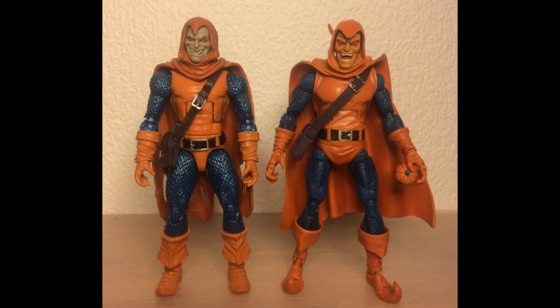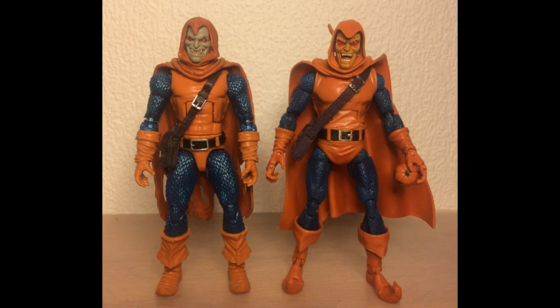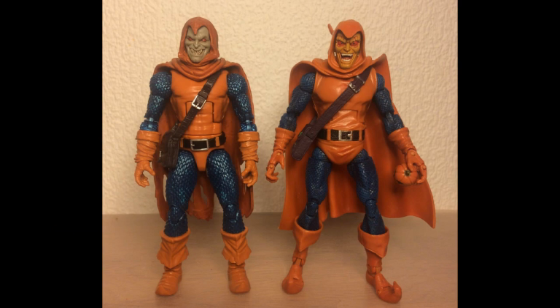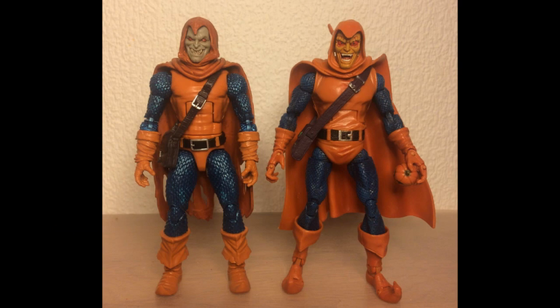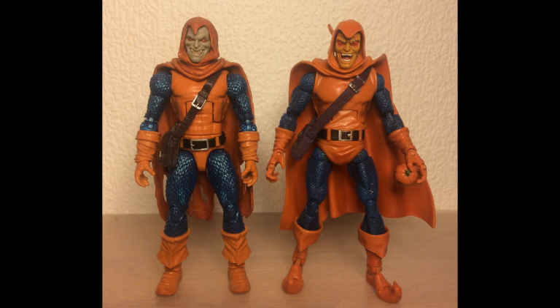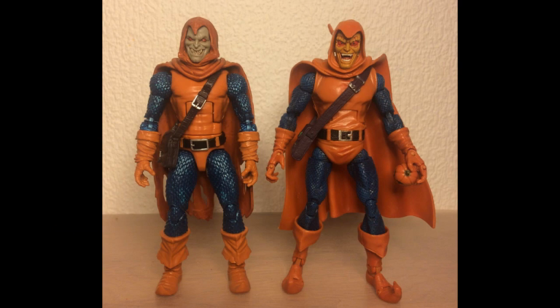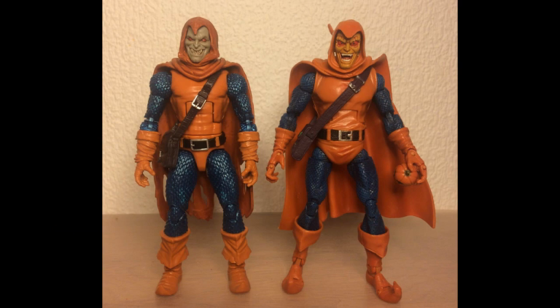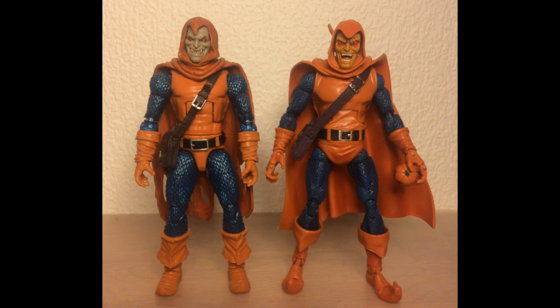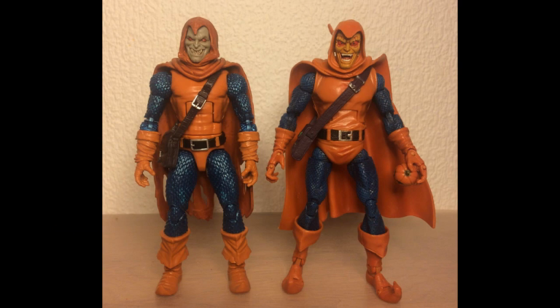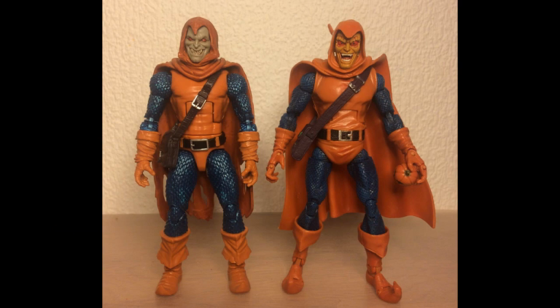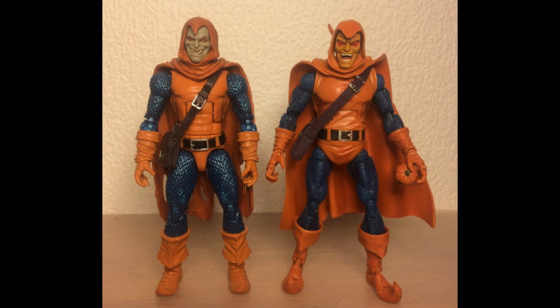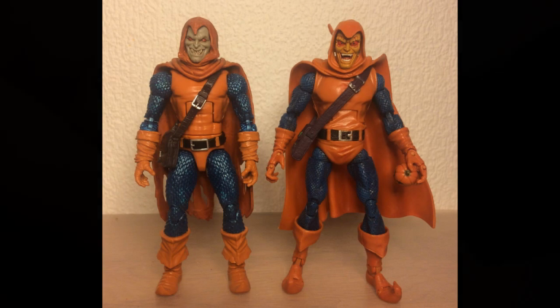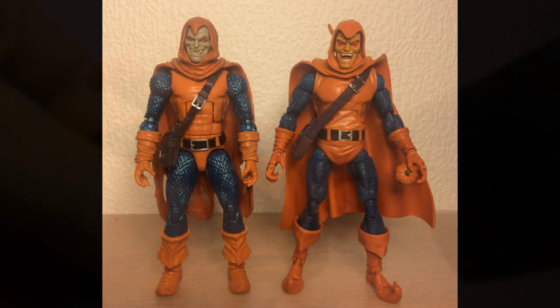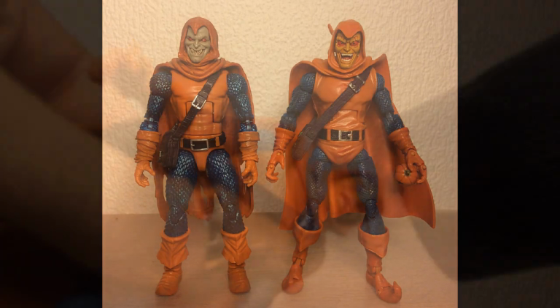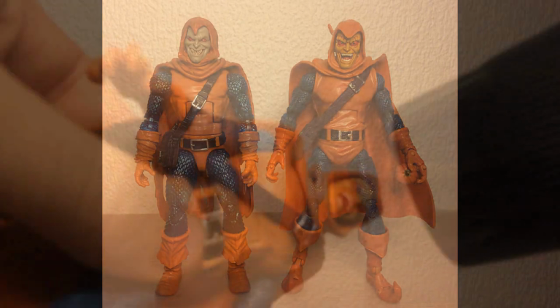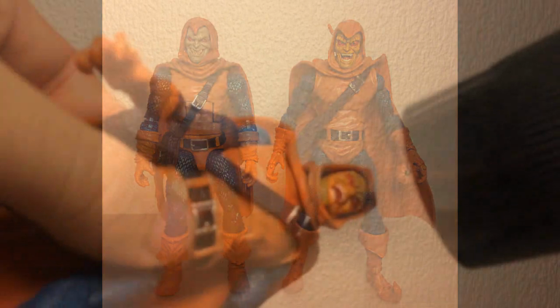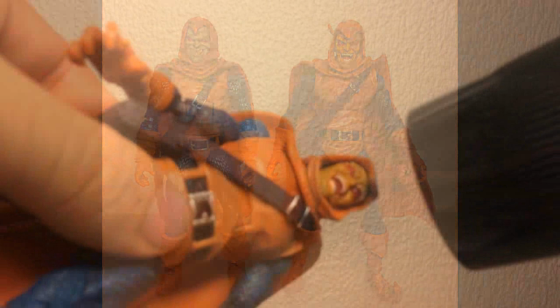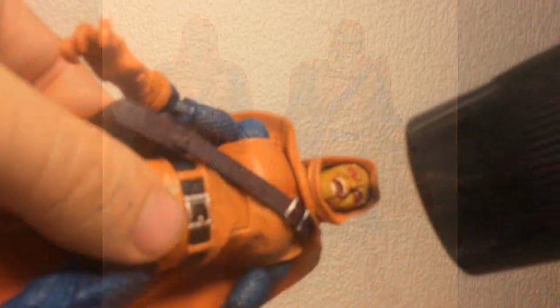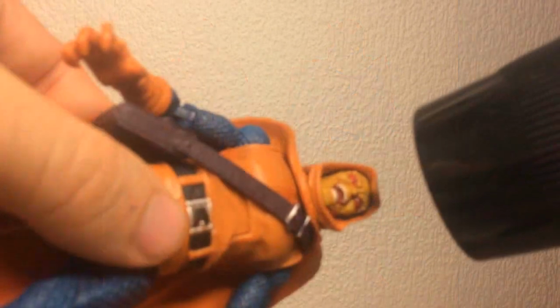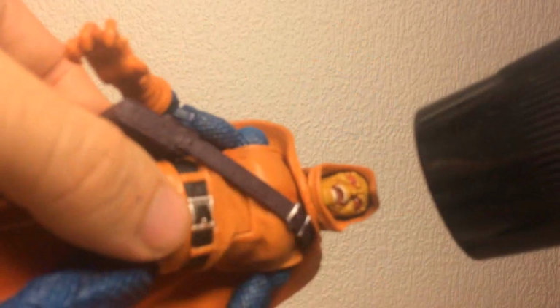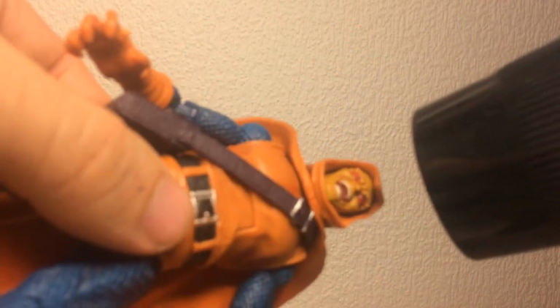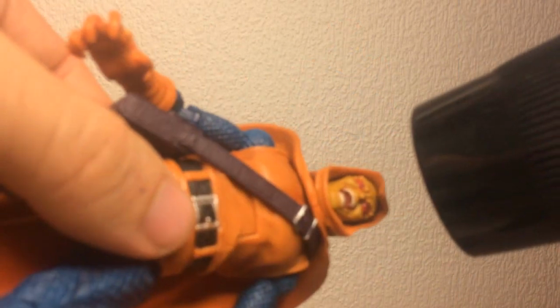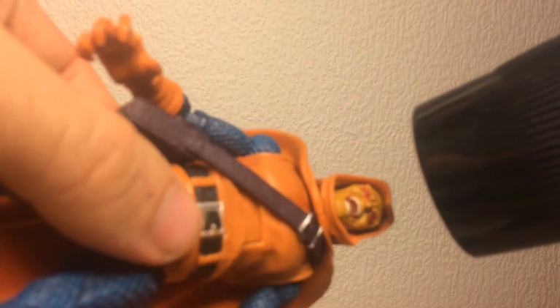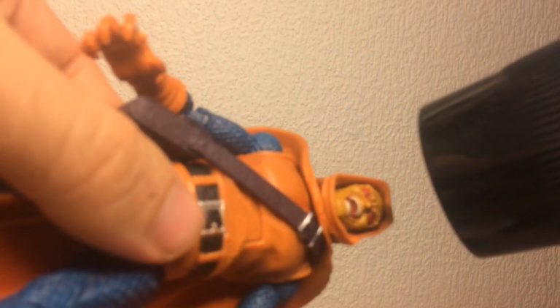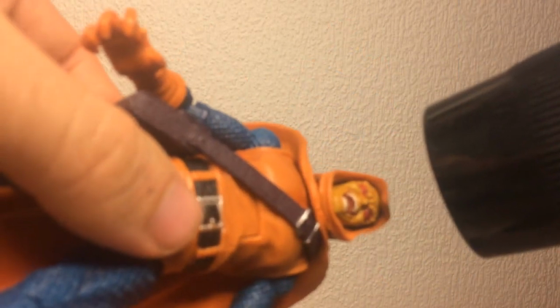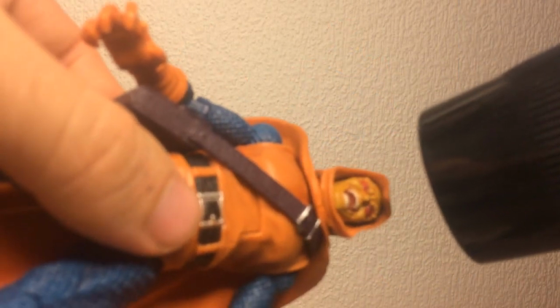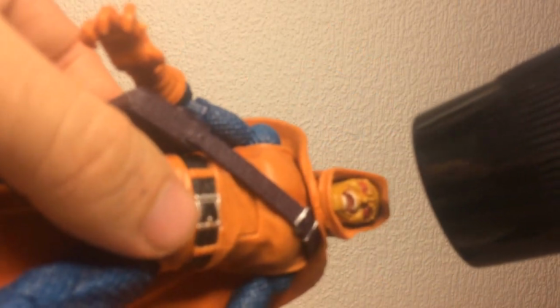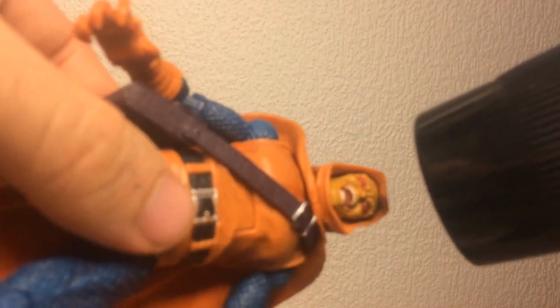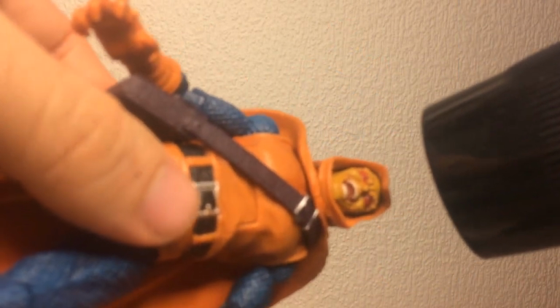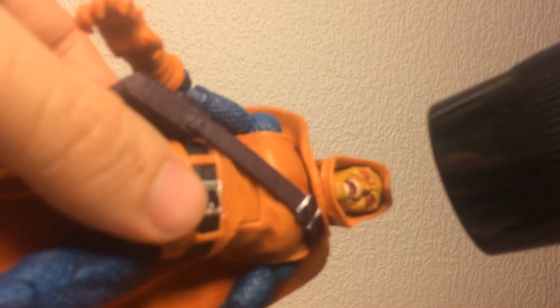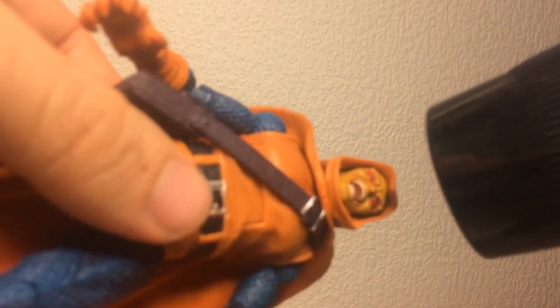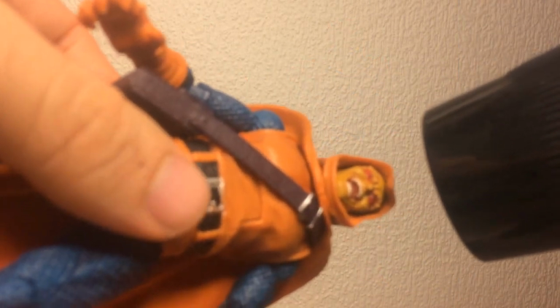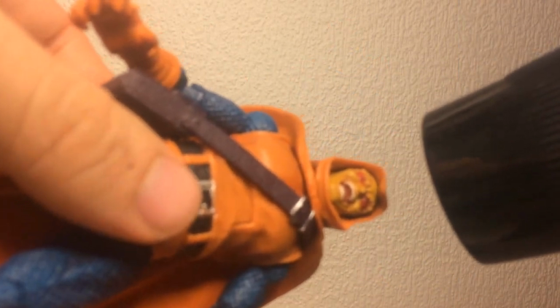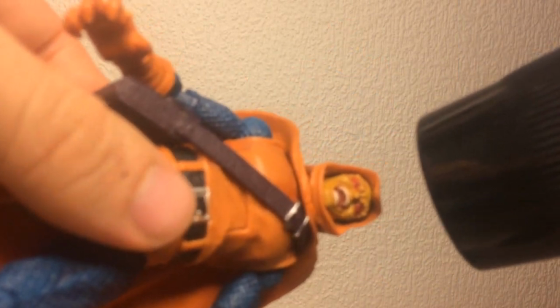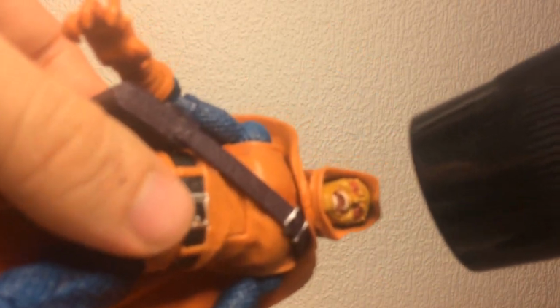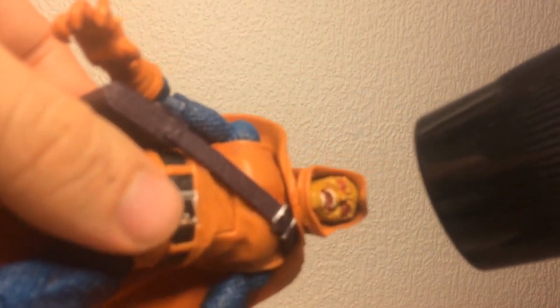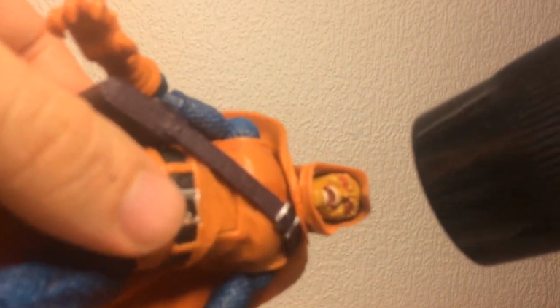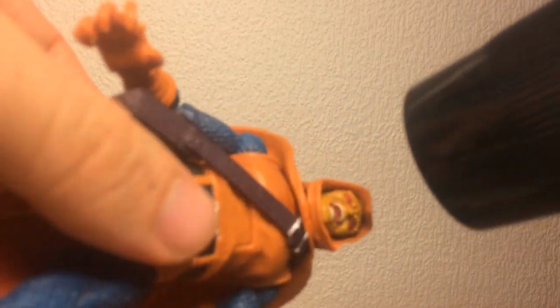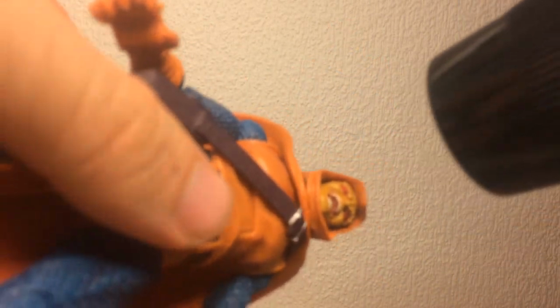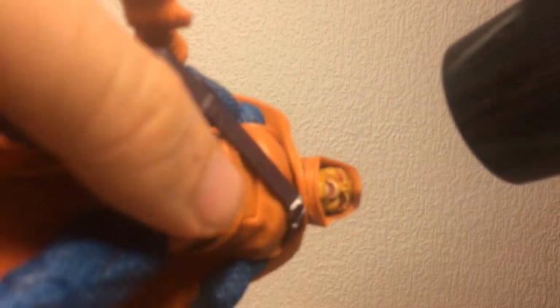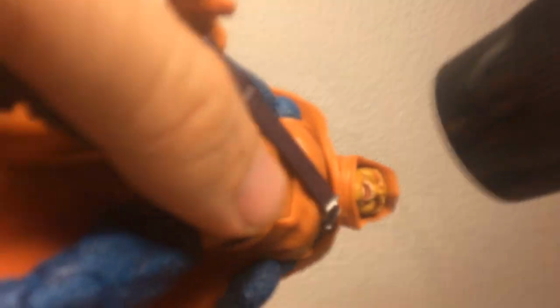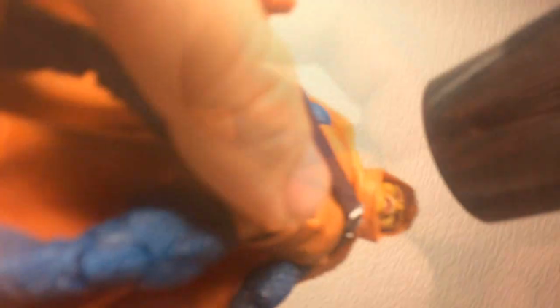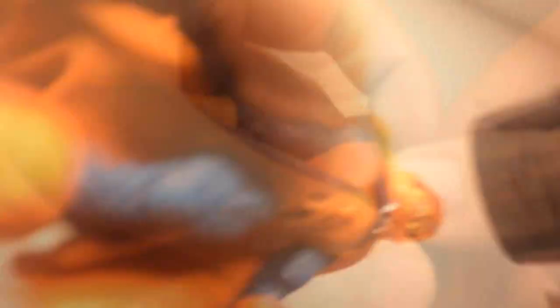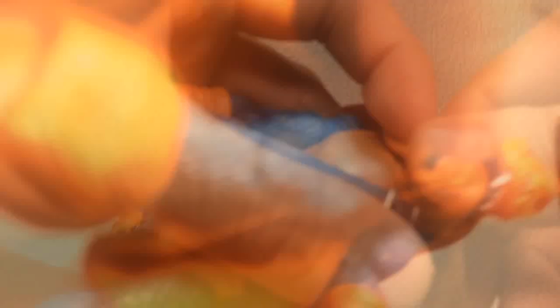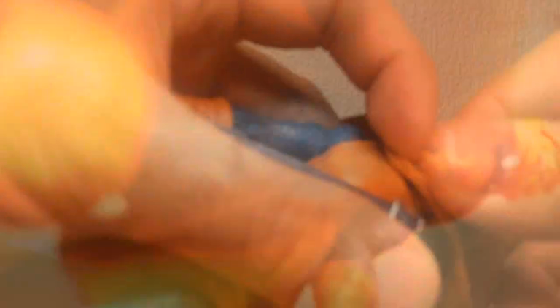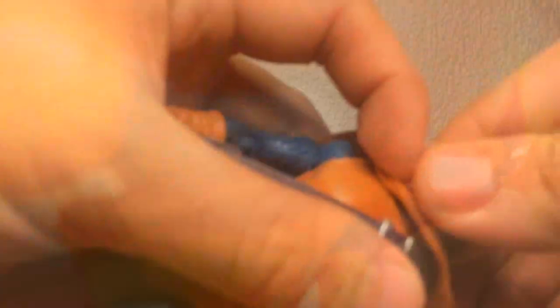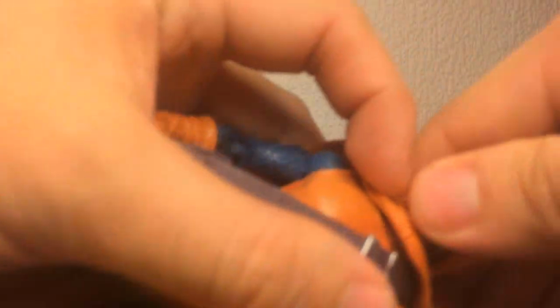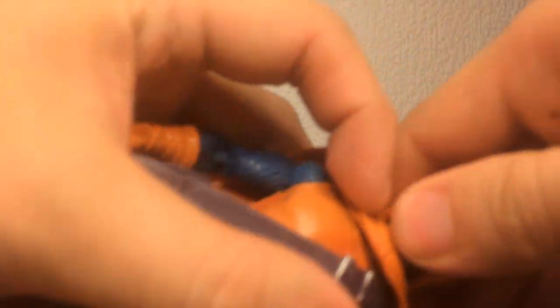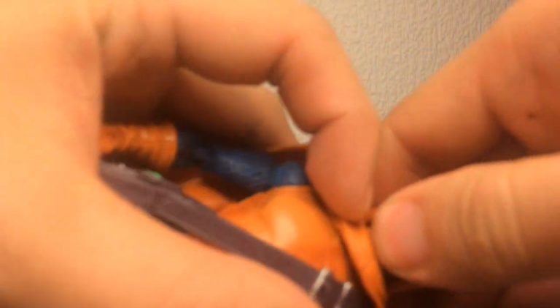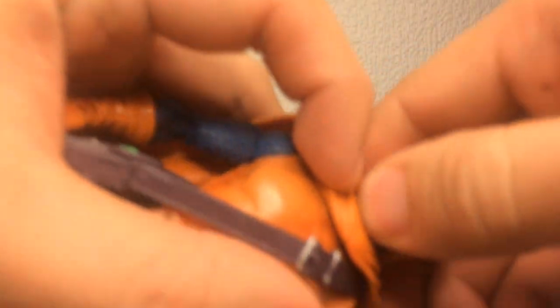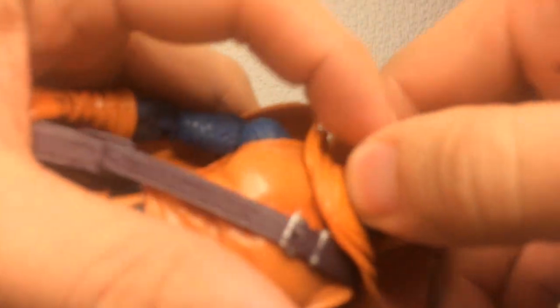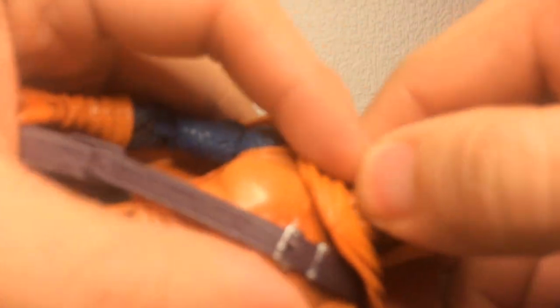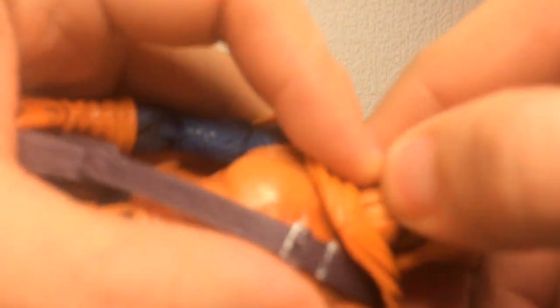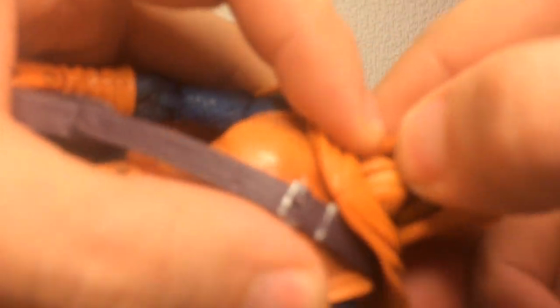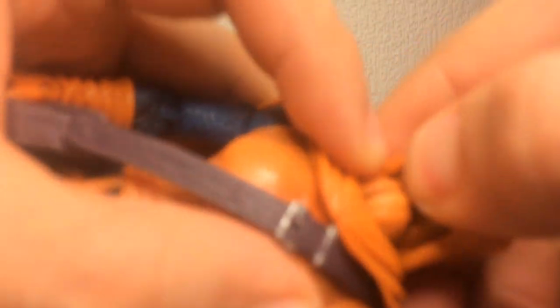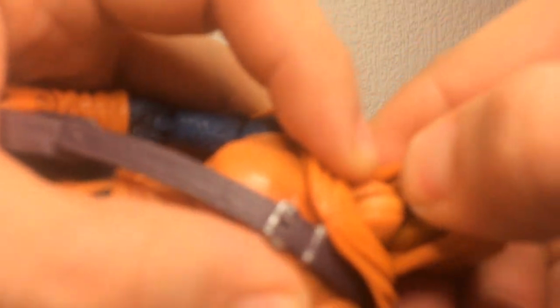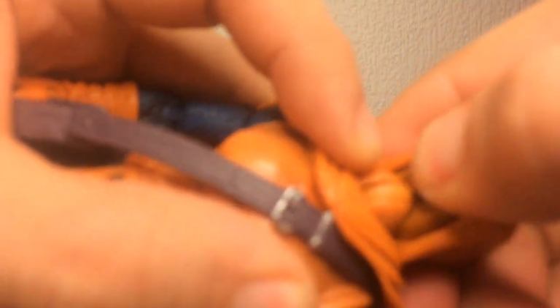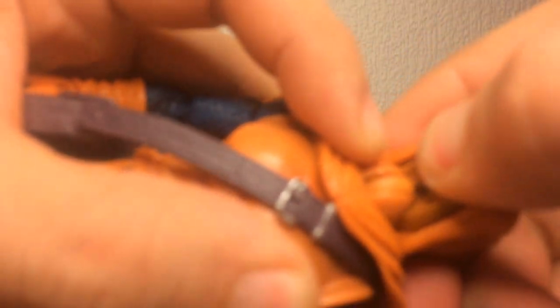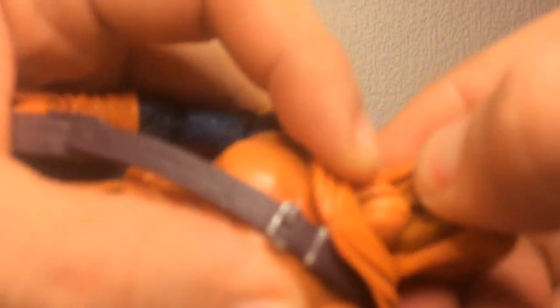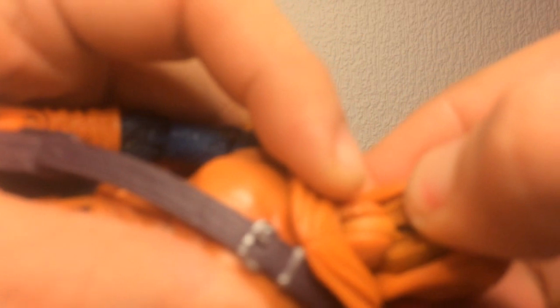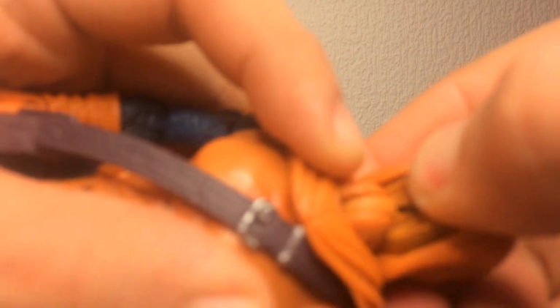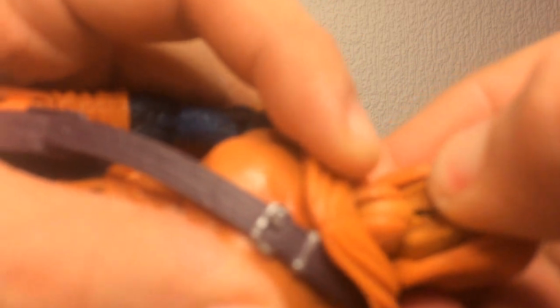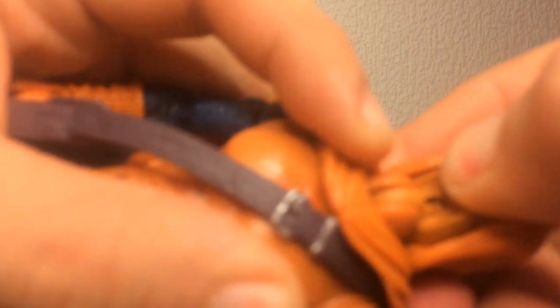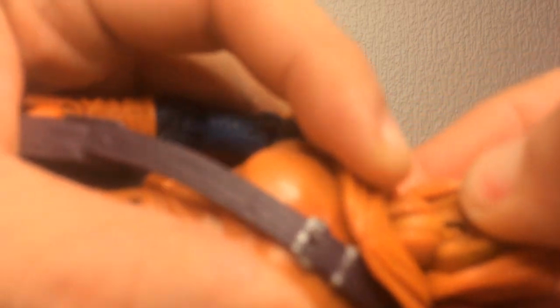However, Toybiz didn't use the same type of ball and socket joint, so it wasn't a straight swap. We'll start off by heating up the head with a hairdryer so the plastic gets soft and can come off the peg.